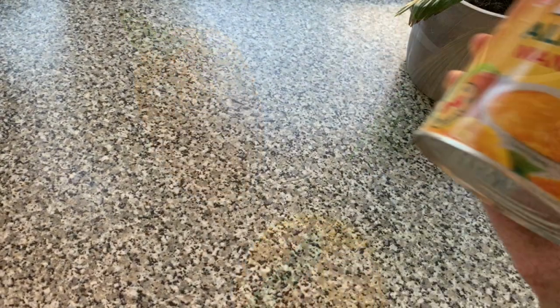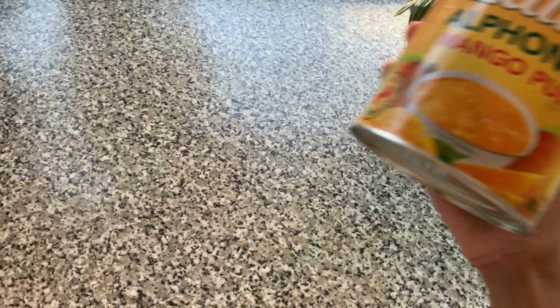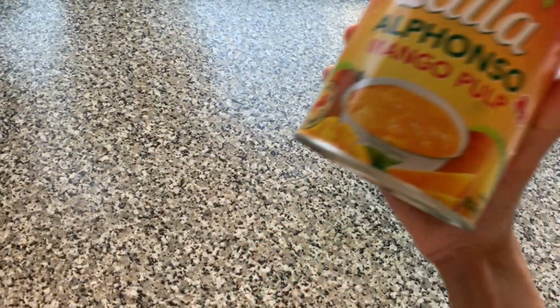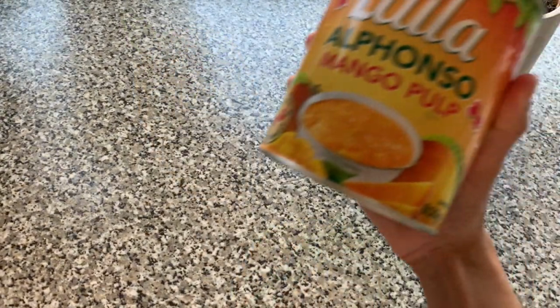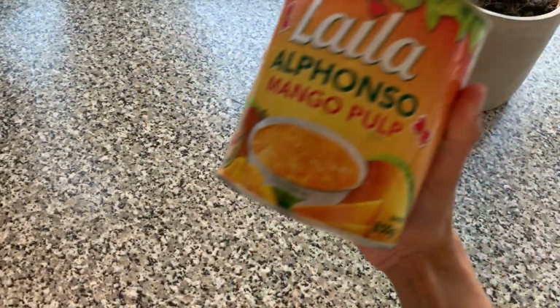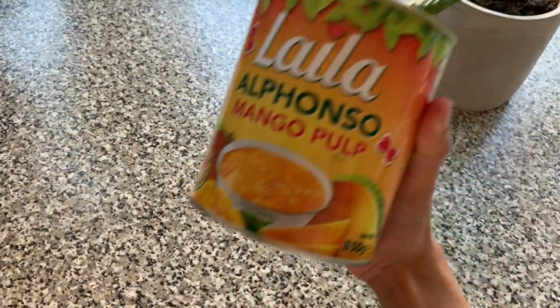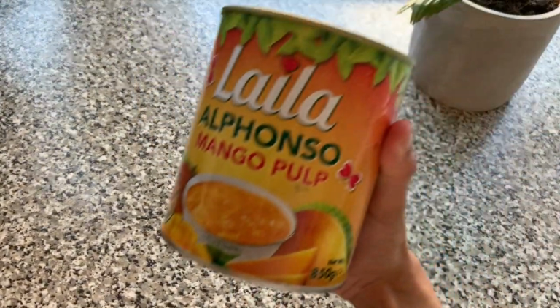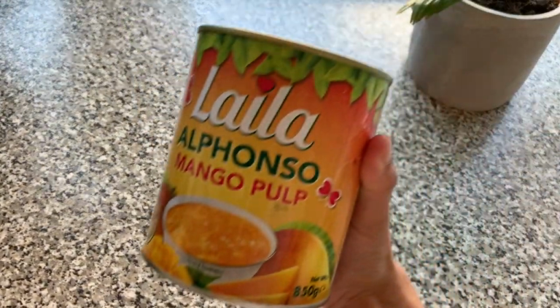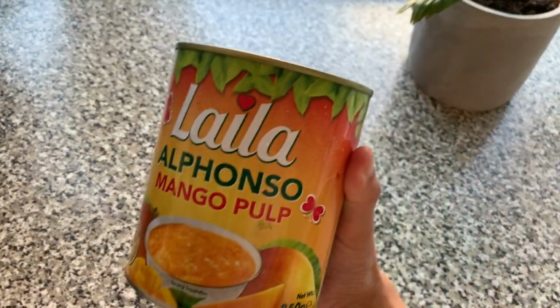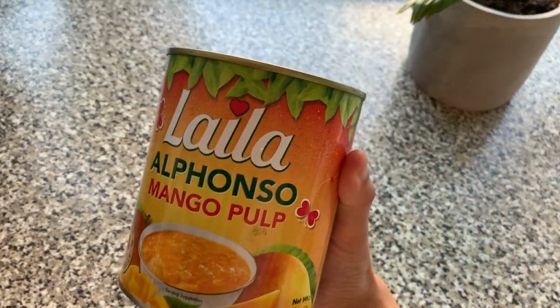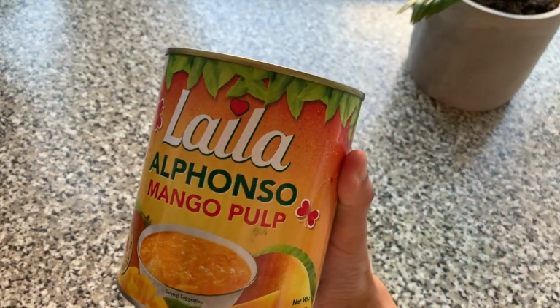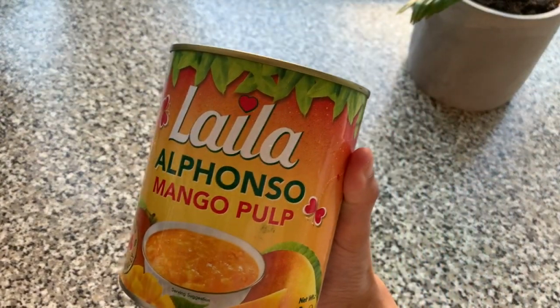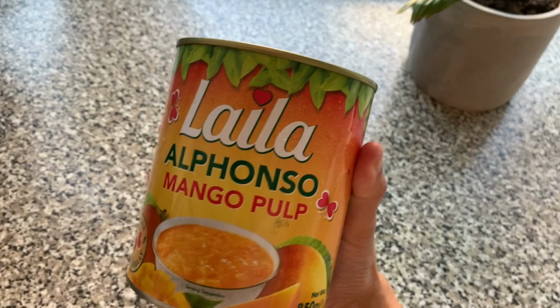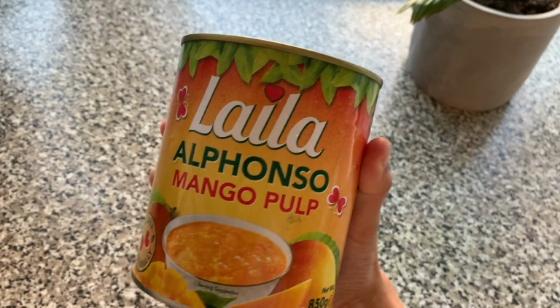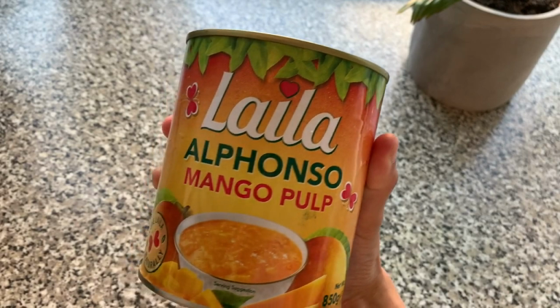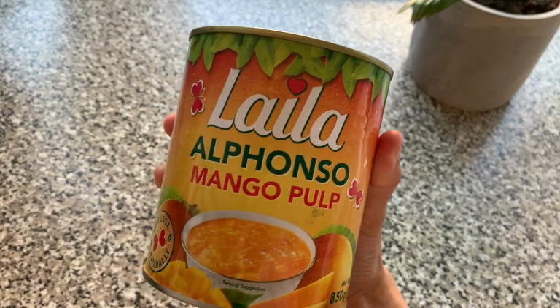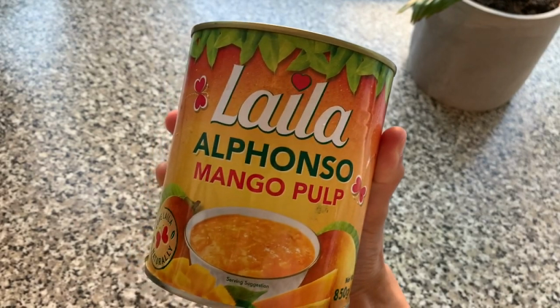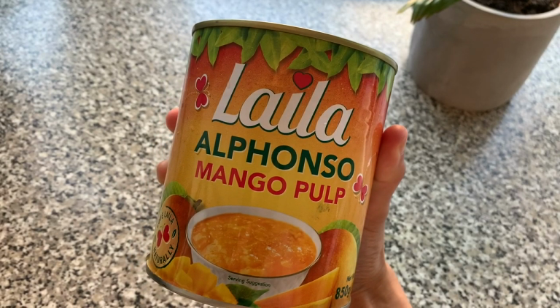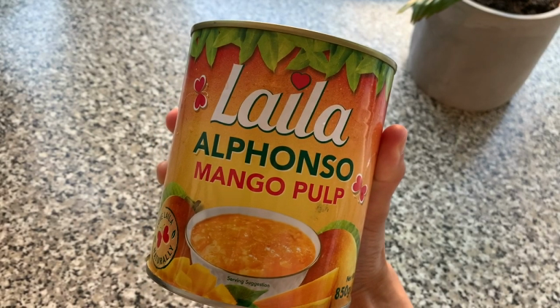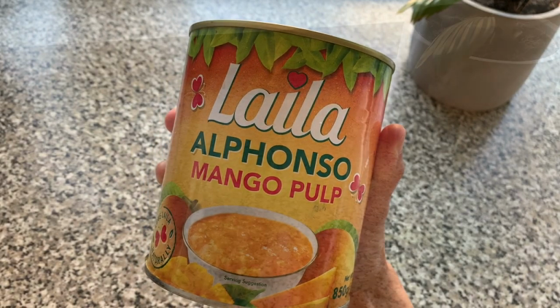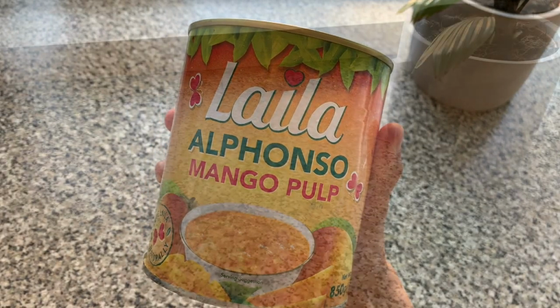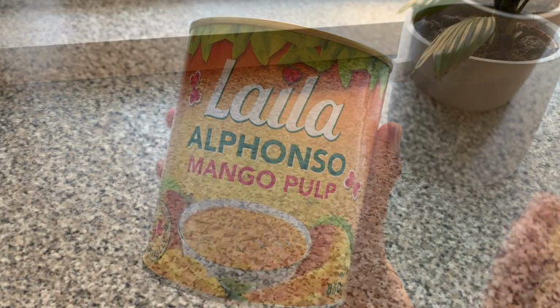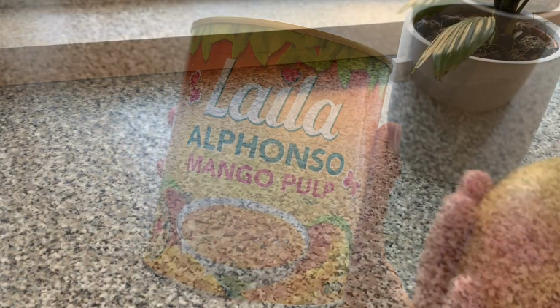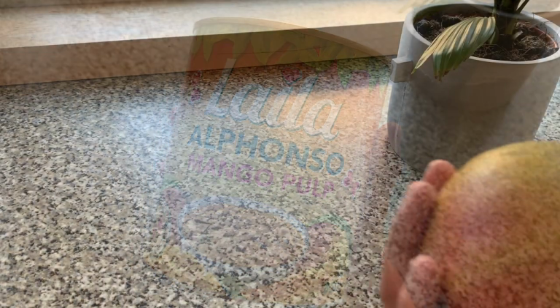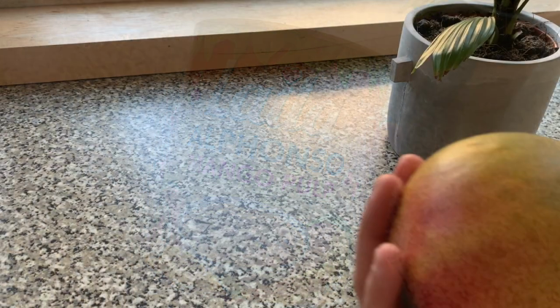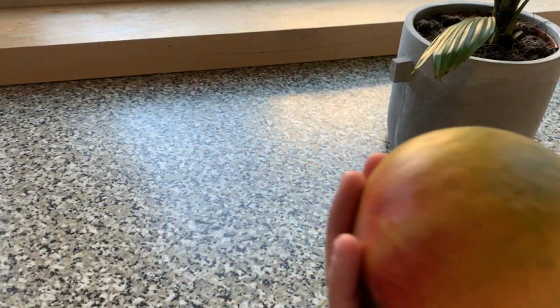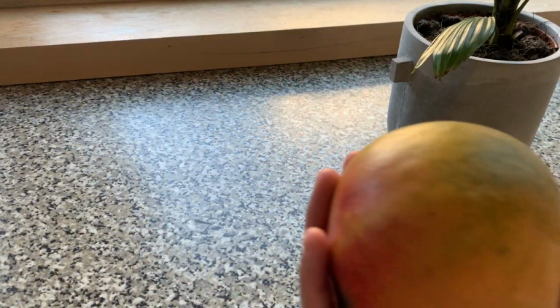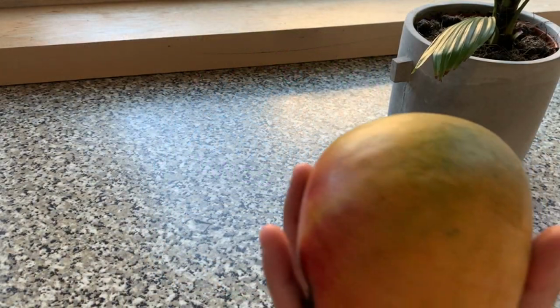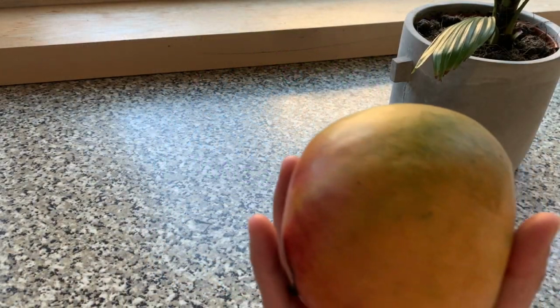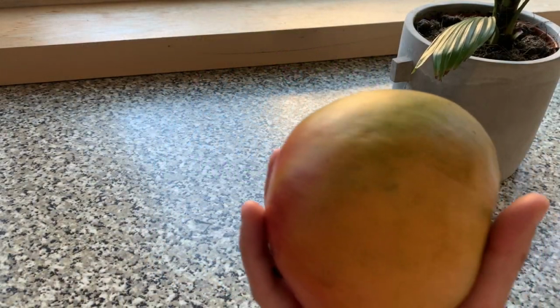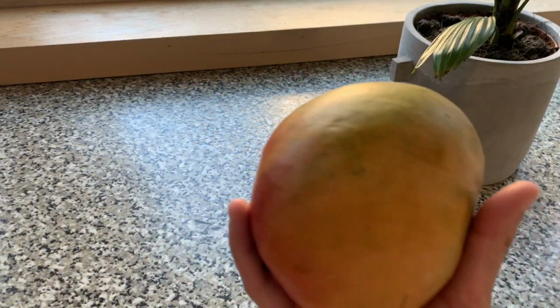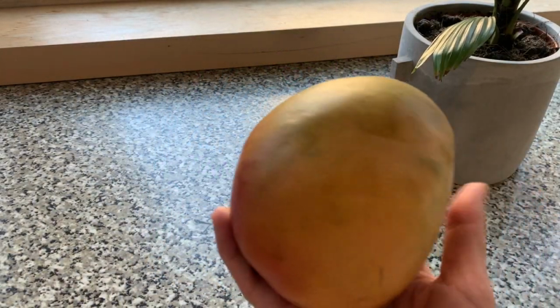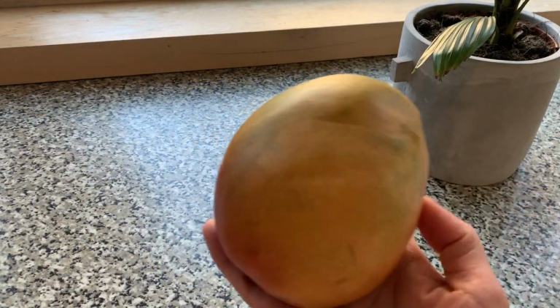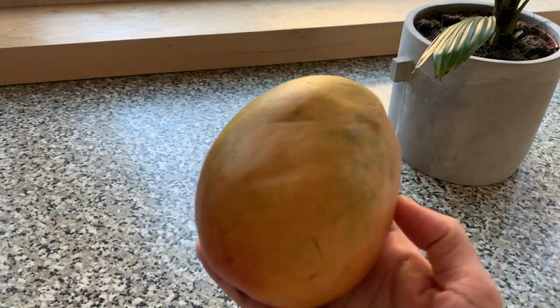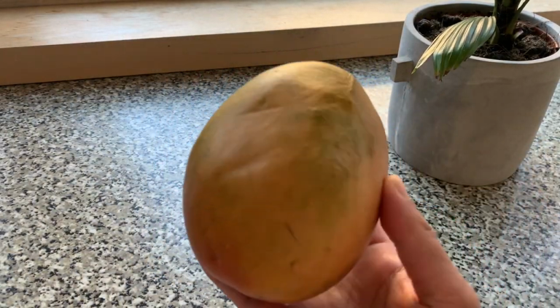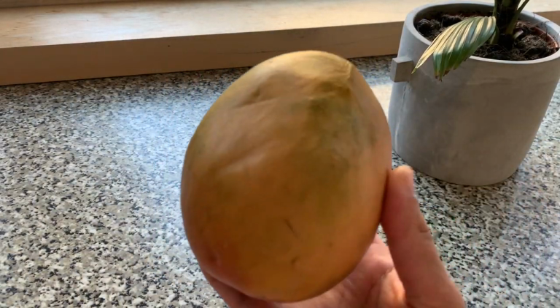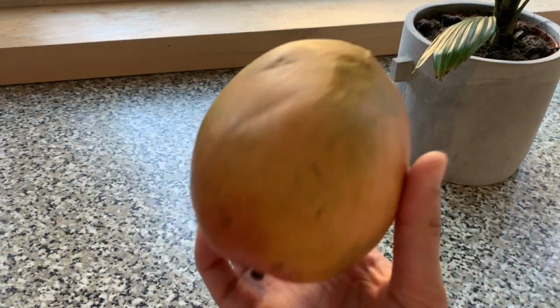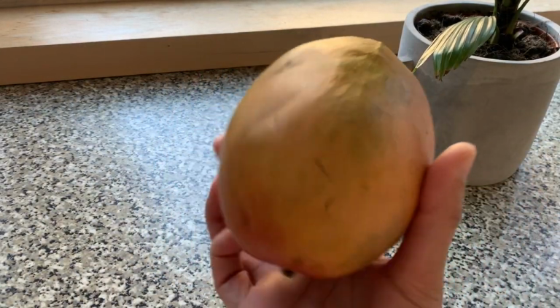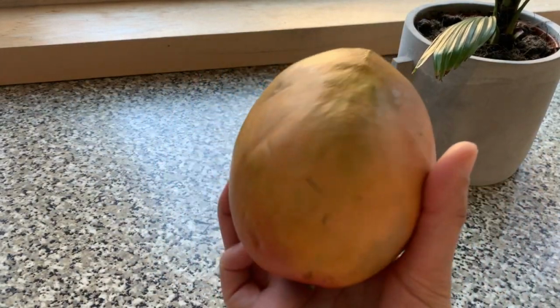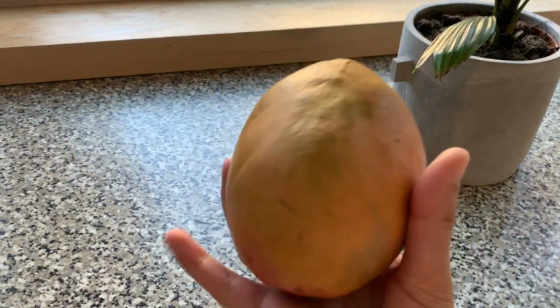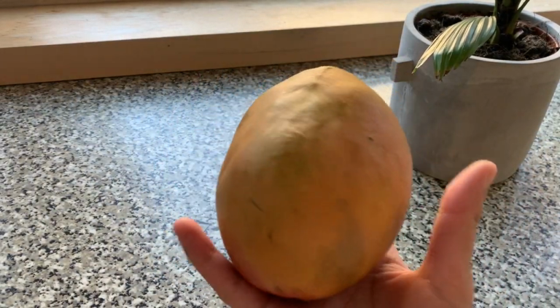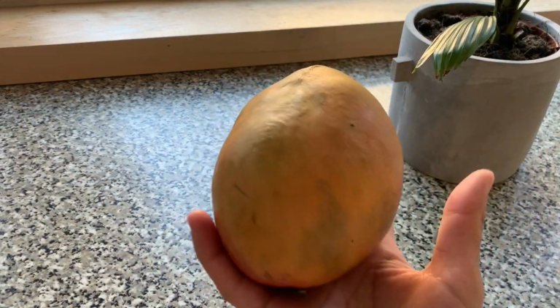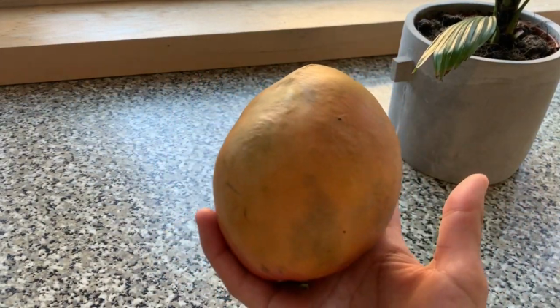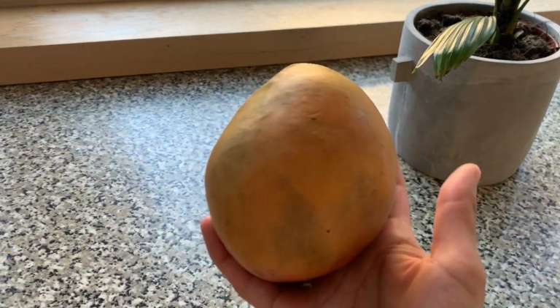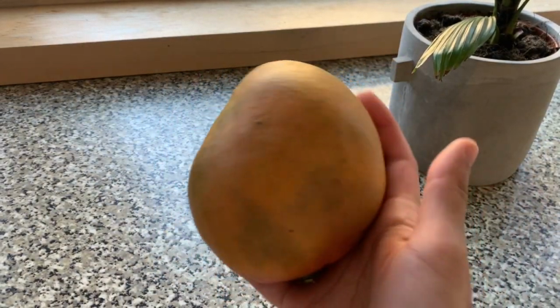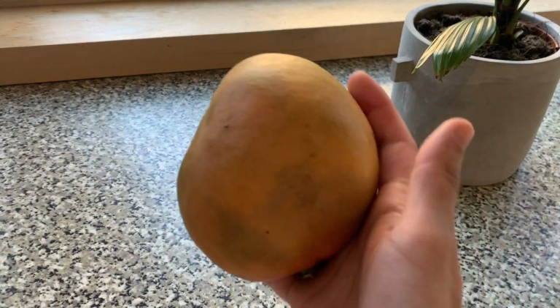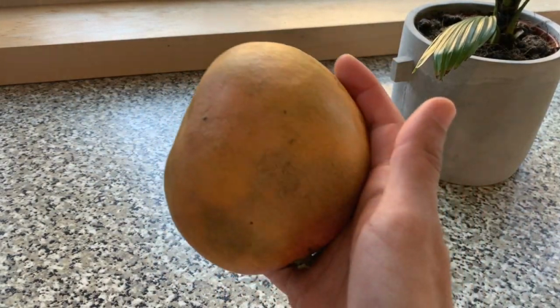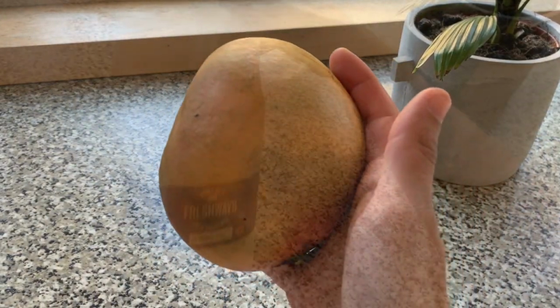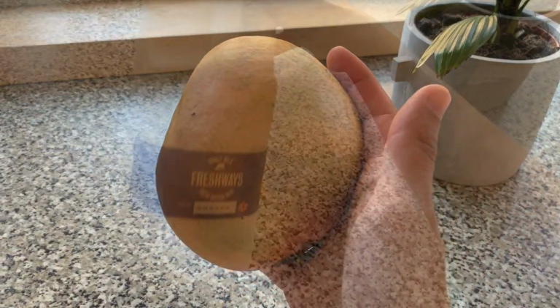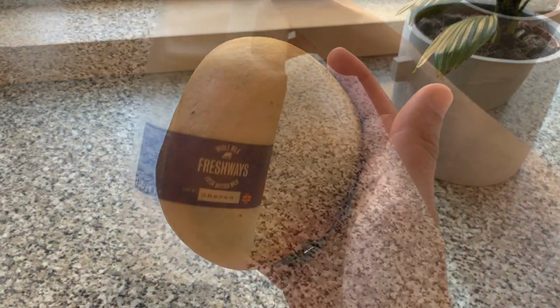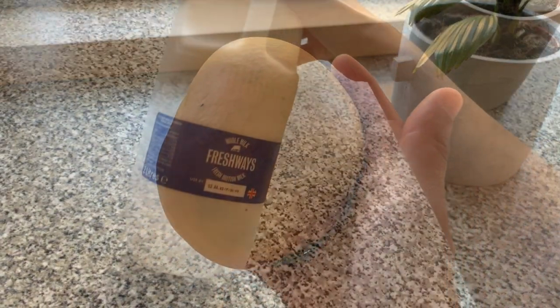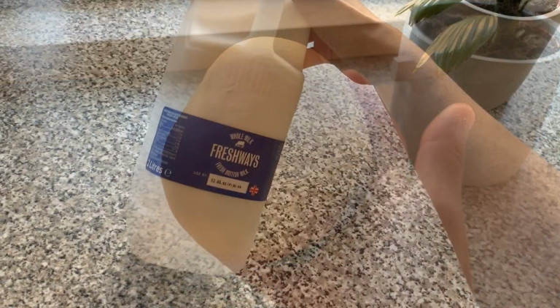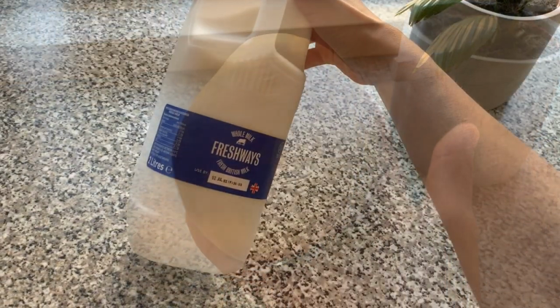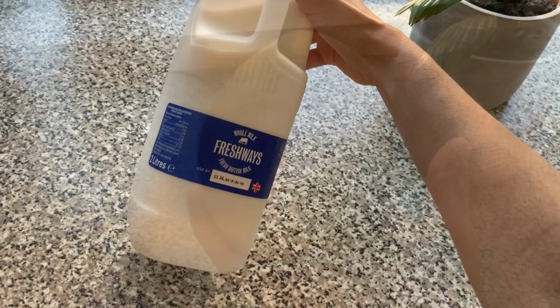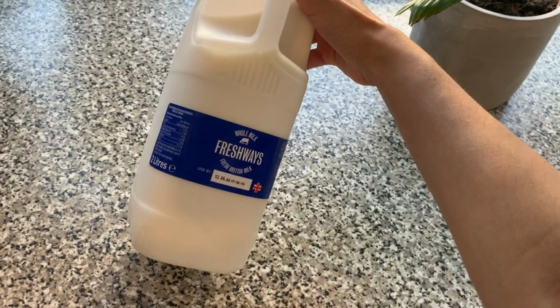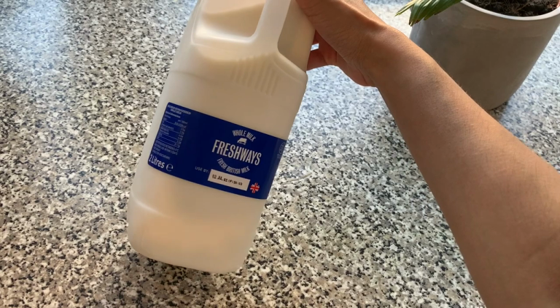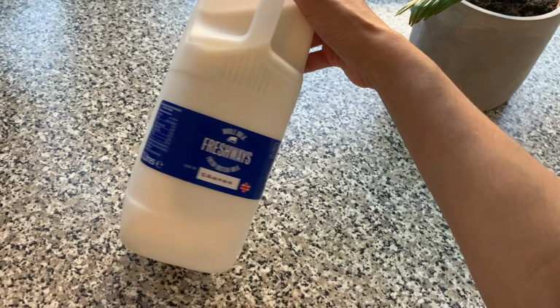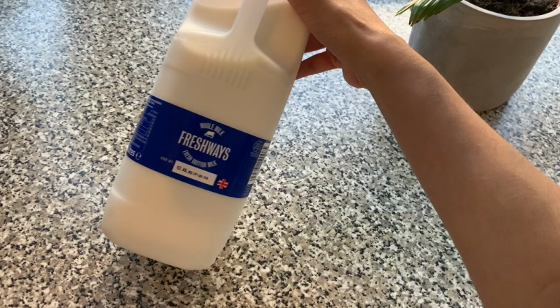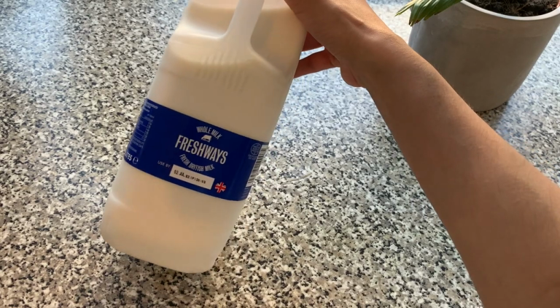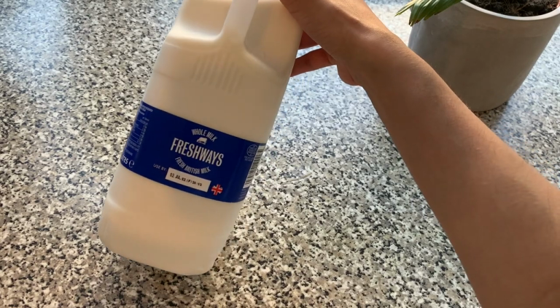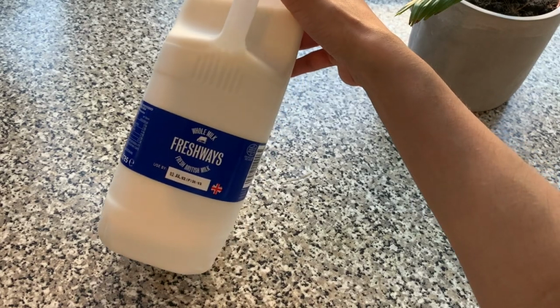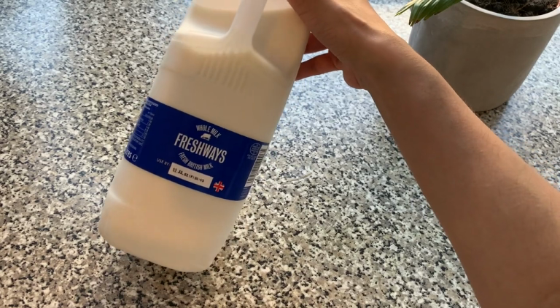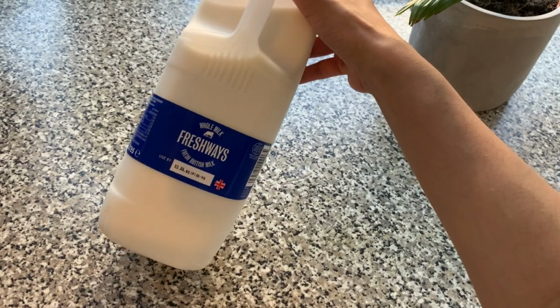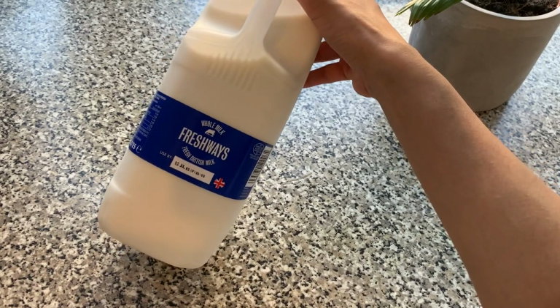You can either buy pre-prepared mango pulp or you can make some yourself using a blender, a mango, and milk.